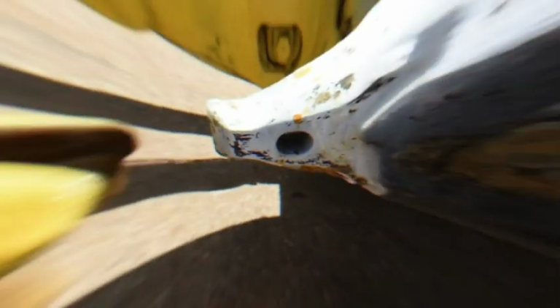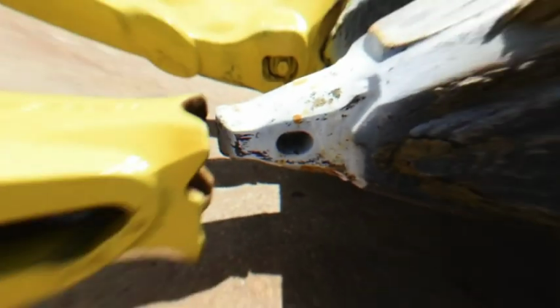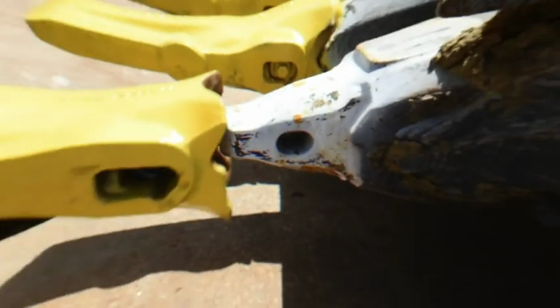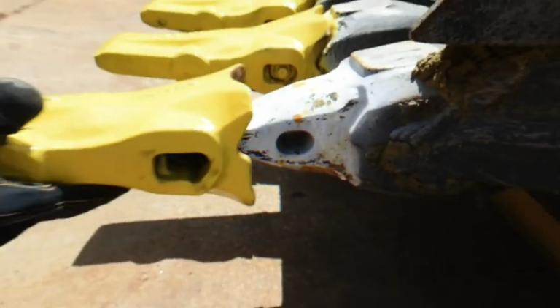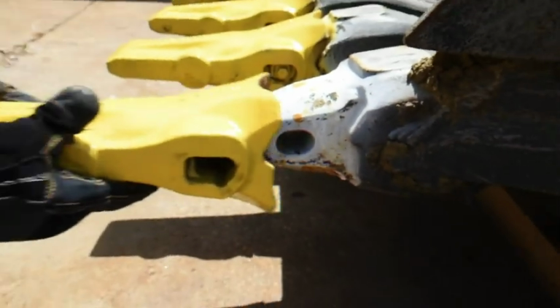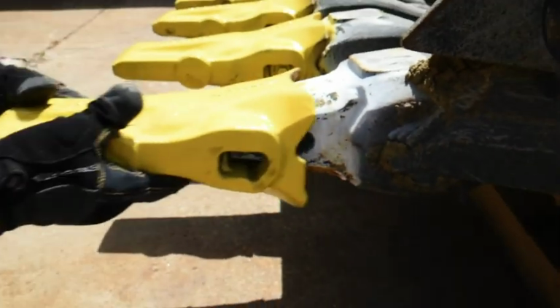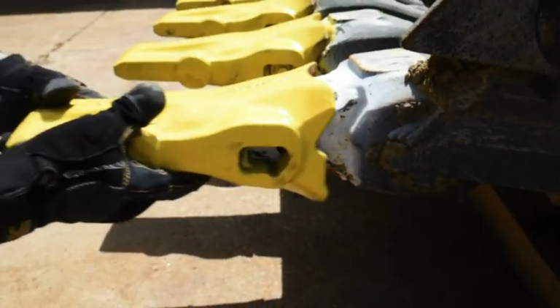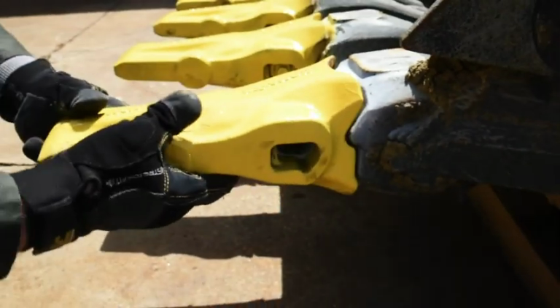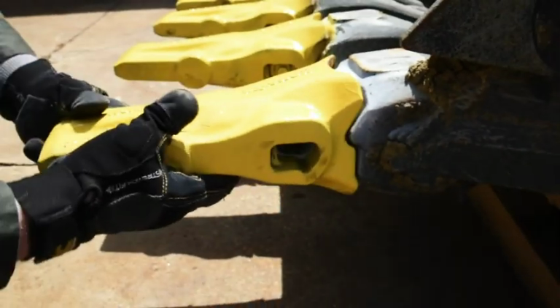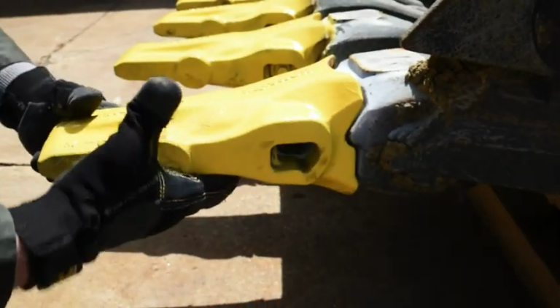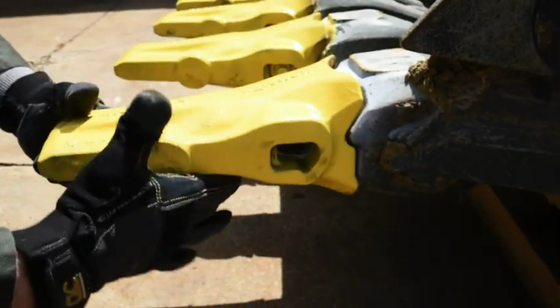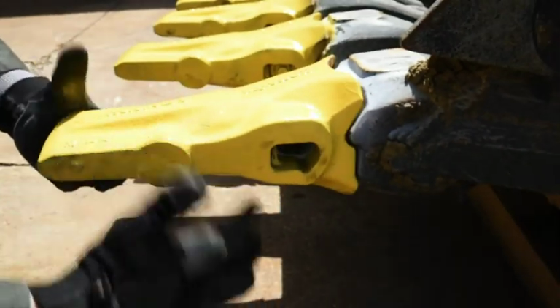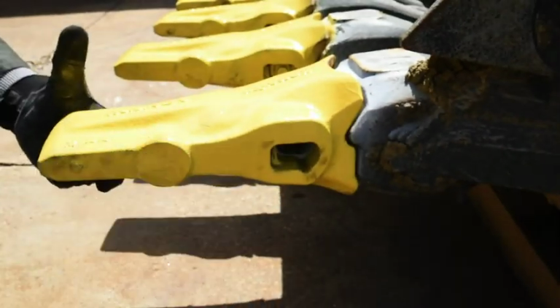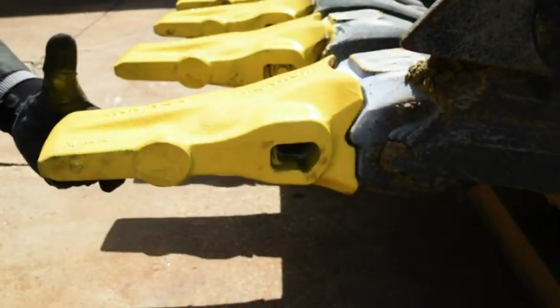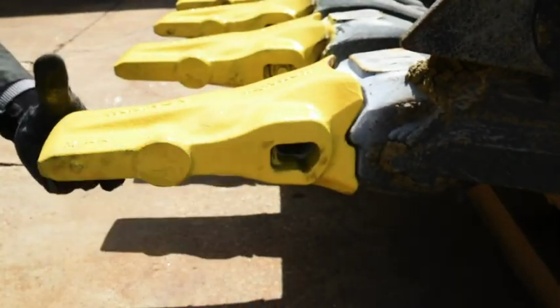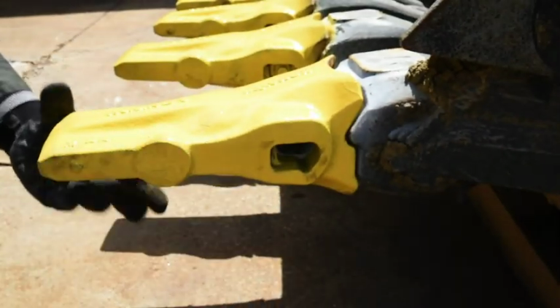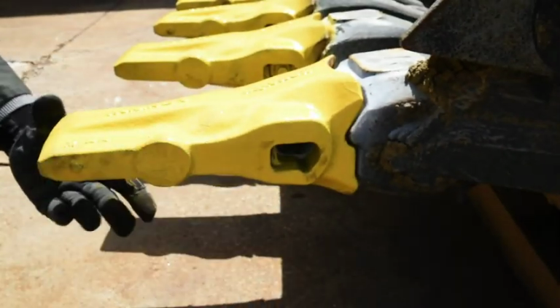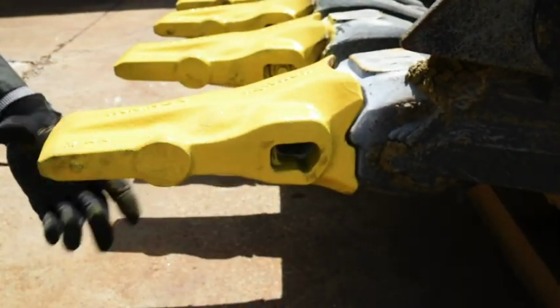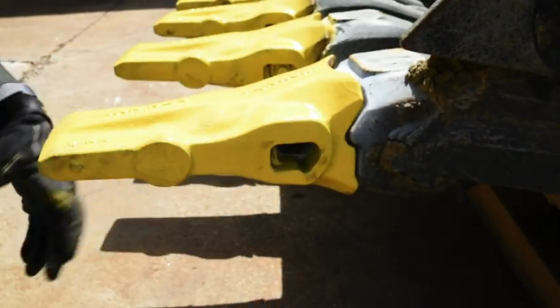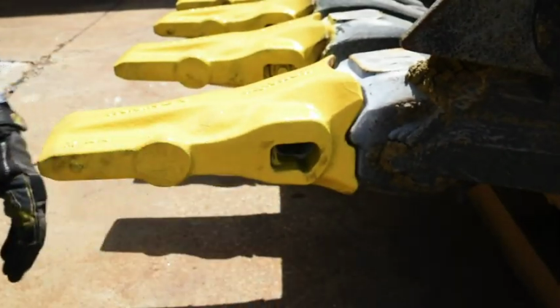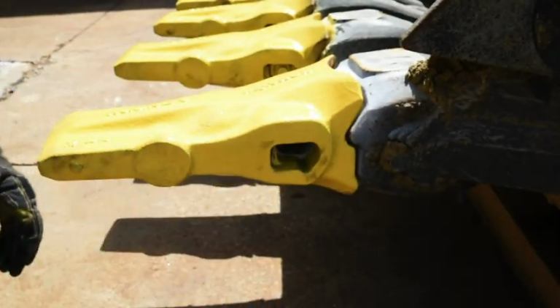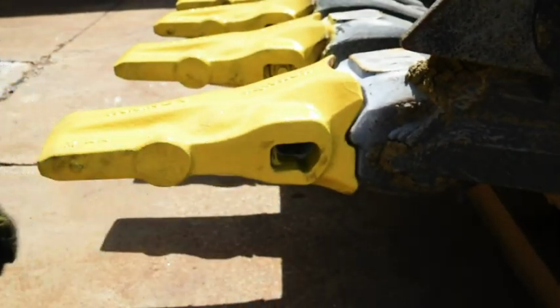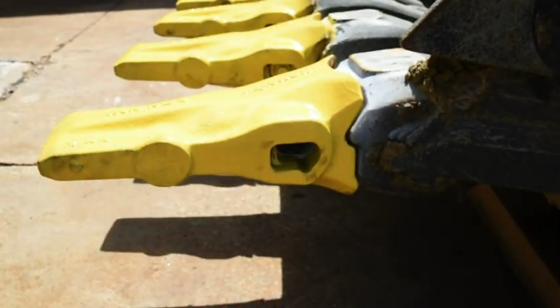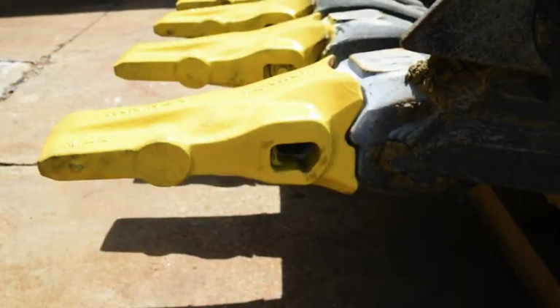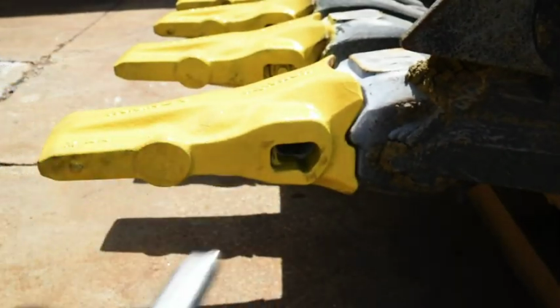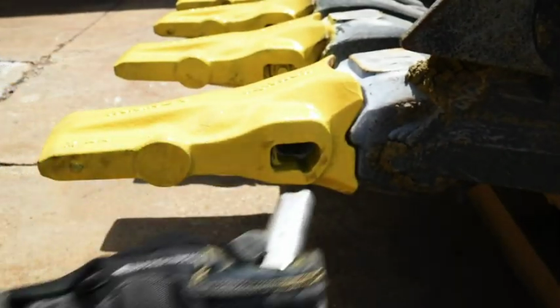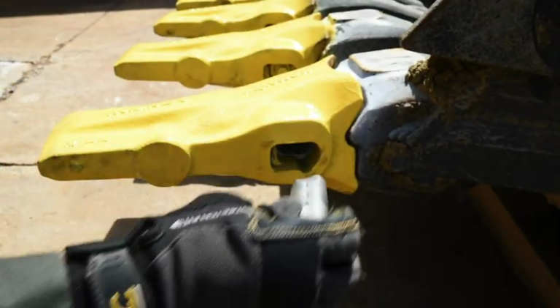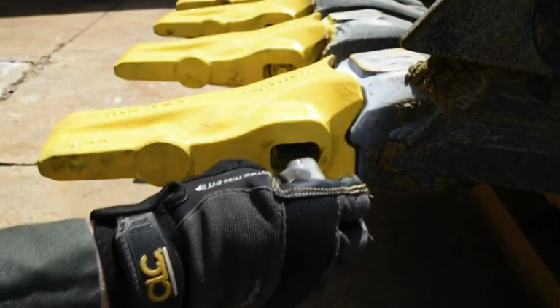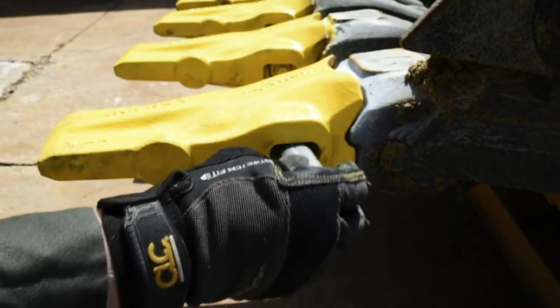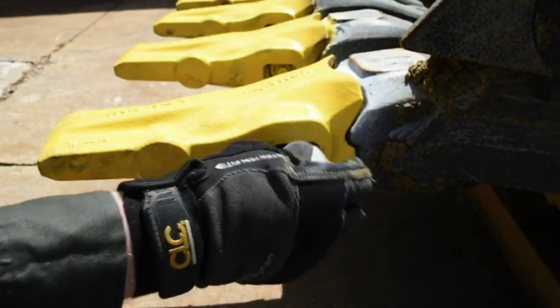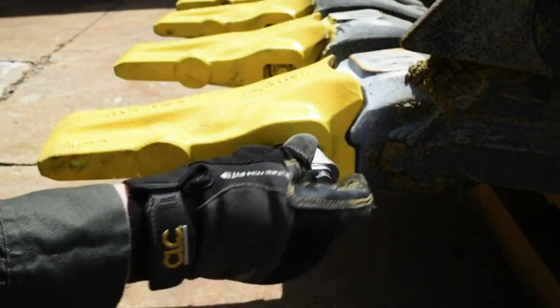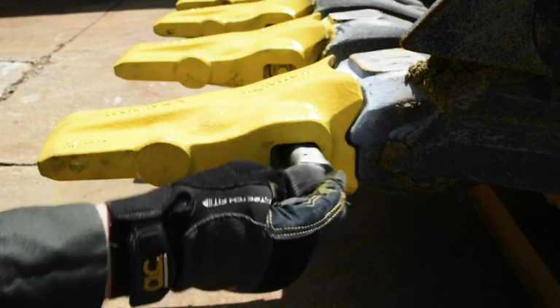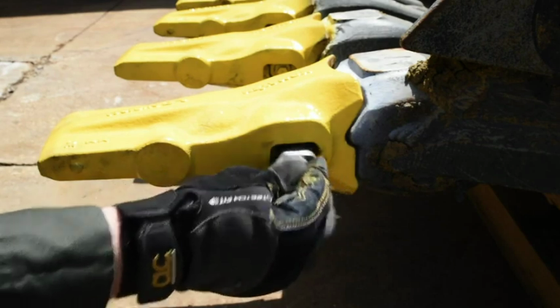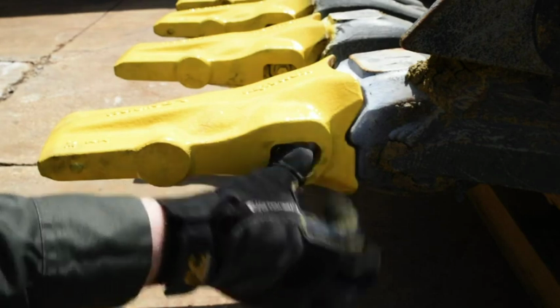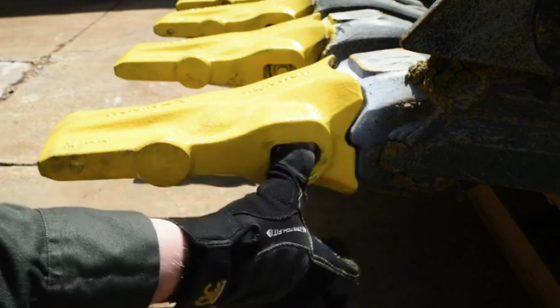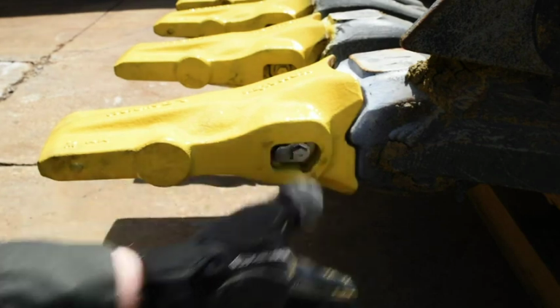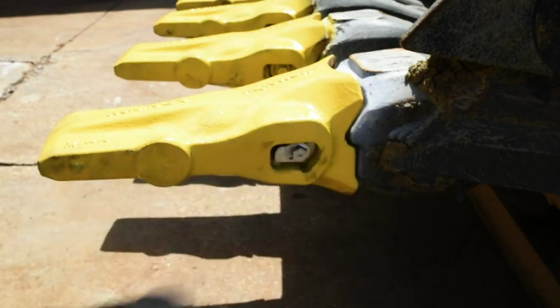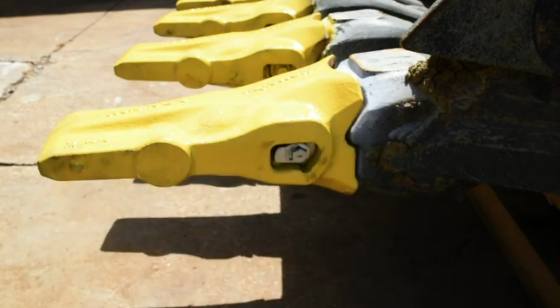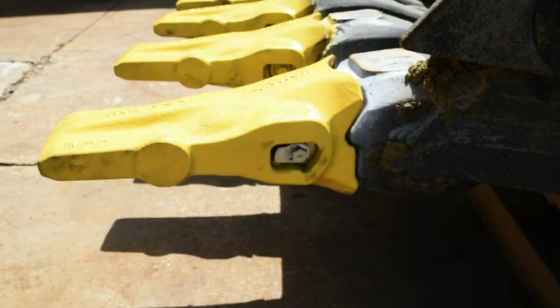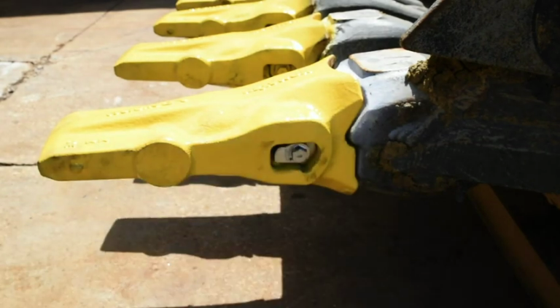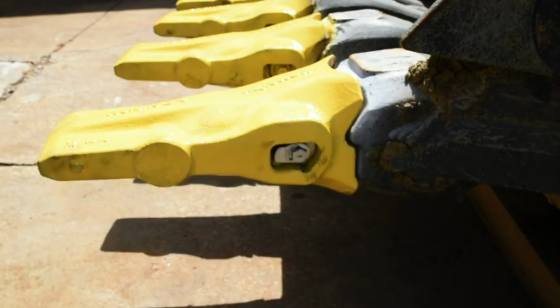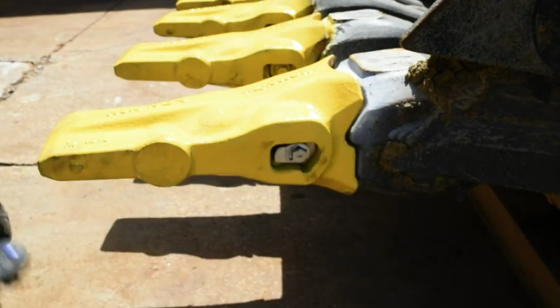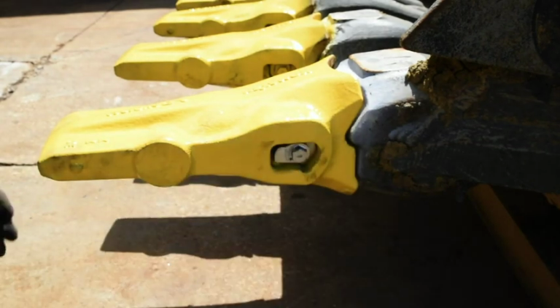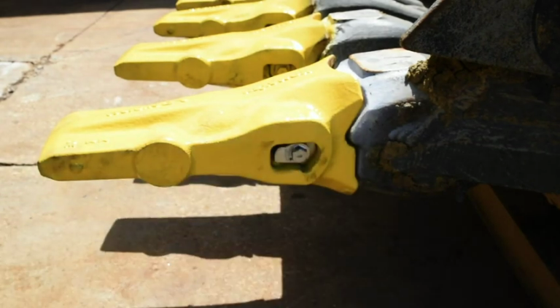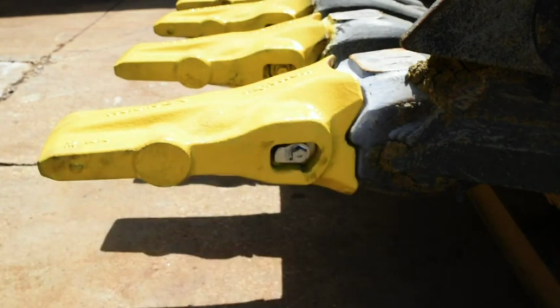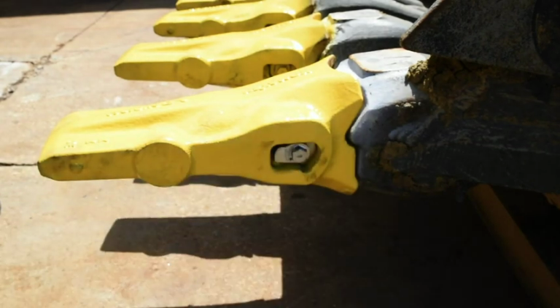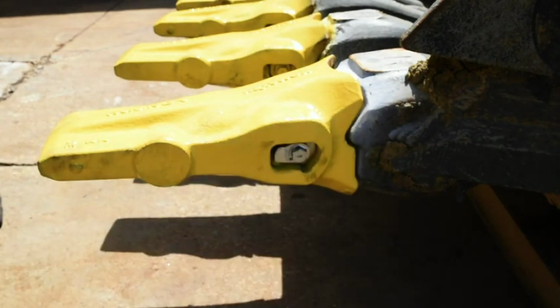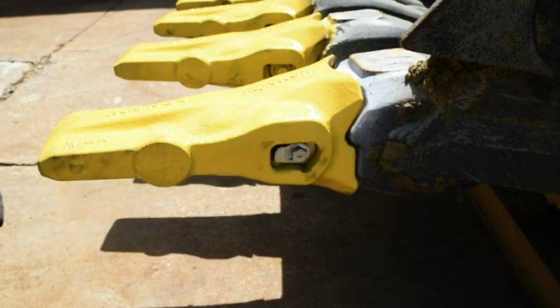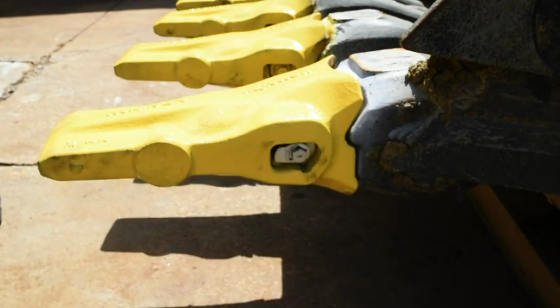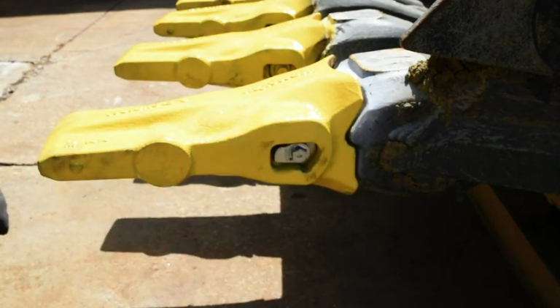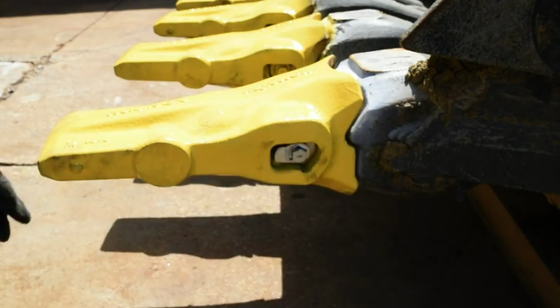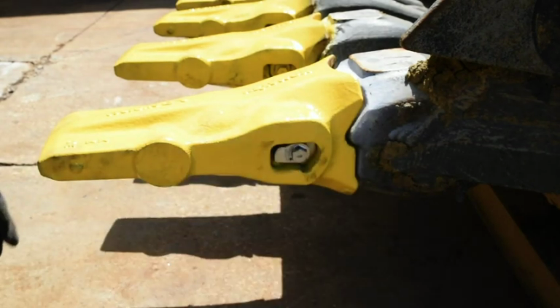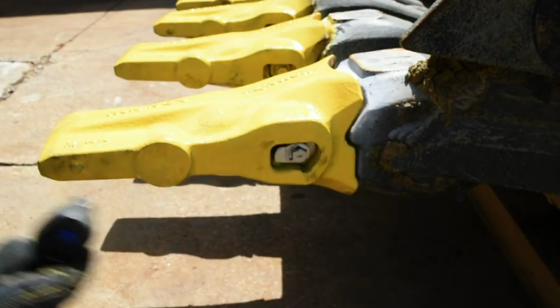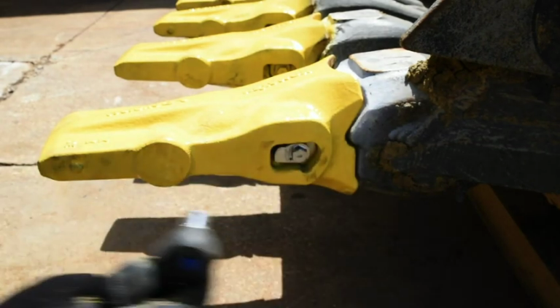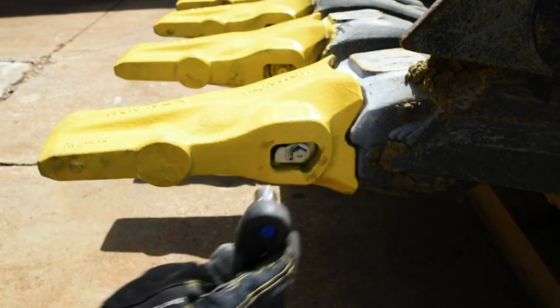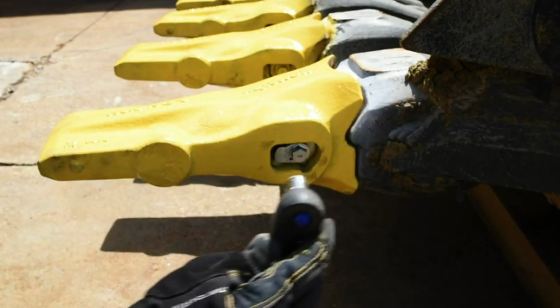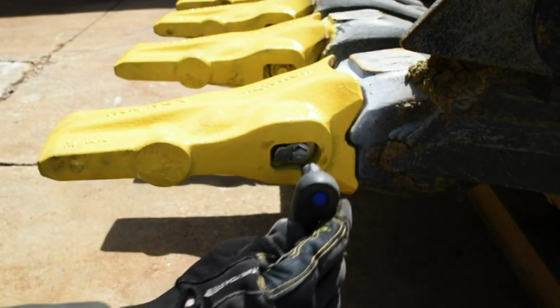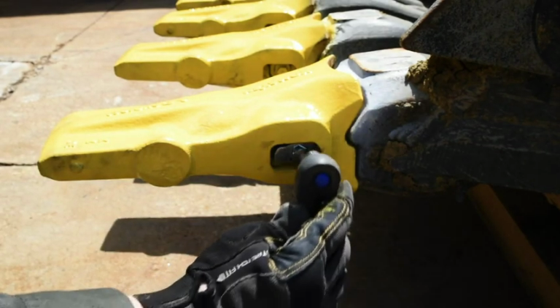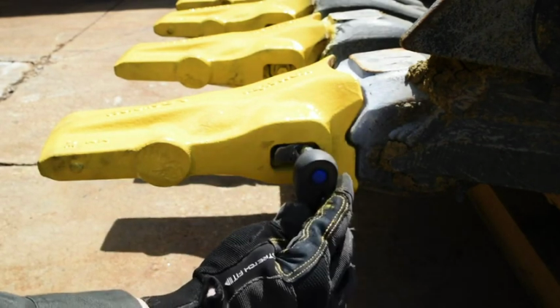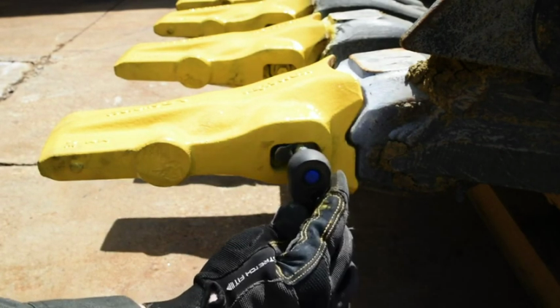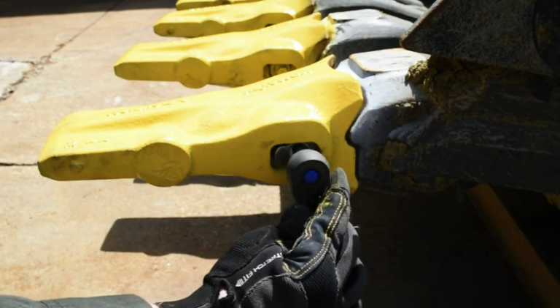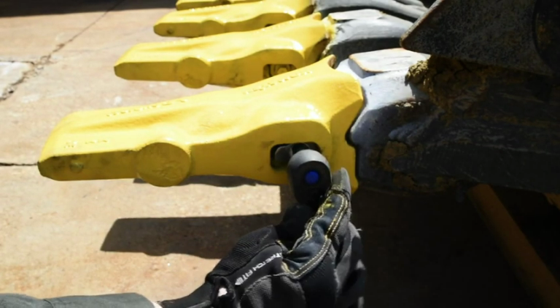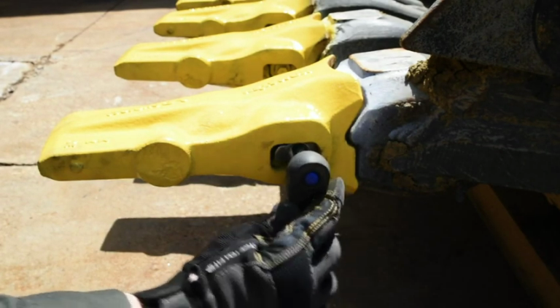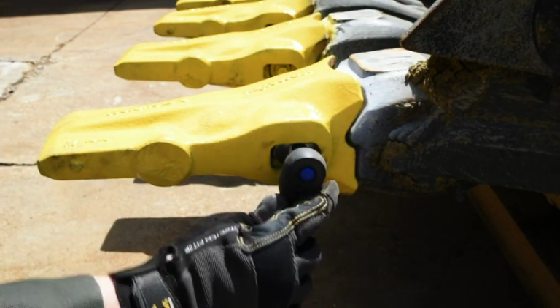The K-Prime tooth system is ideal for all excavators and wheel loaders and can be used in any construction or mining application.